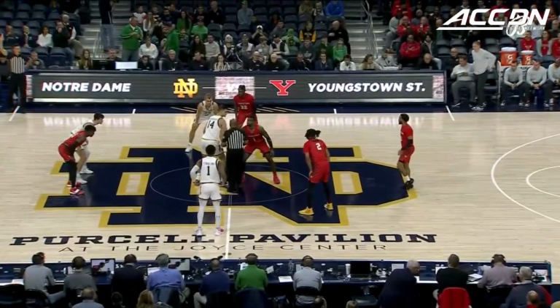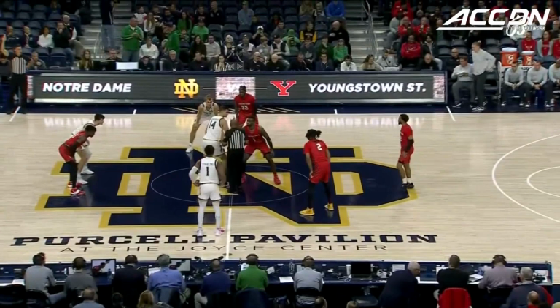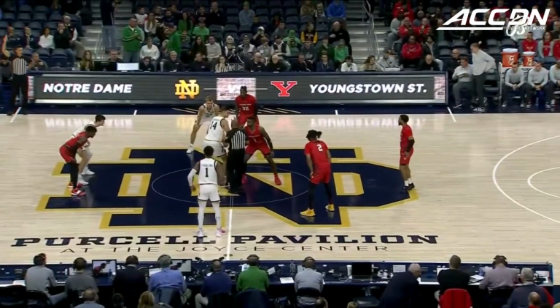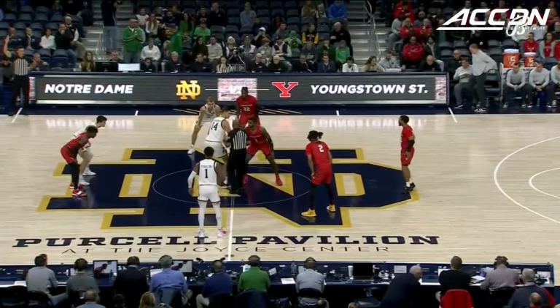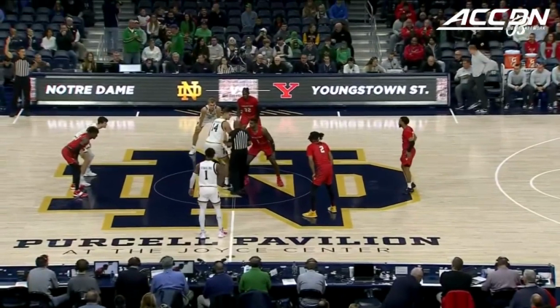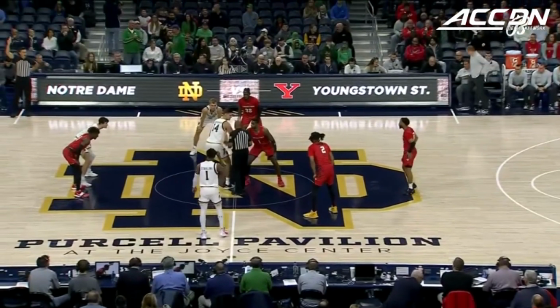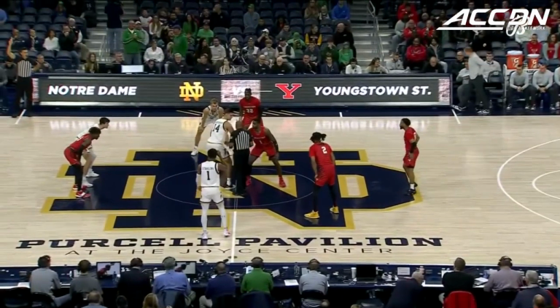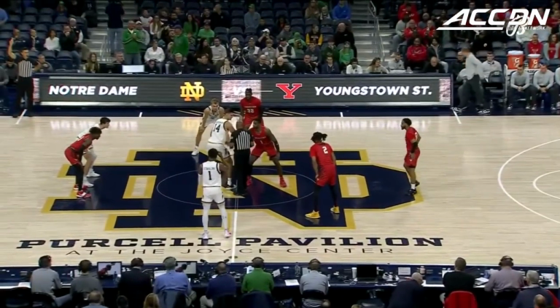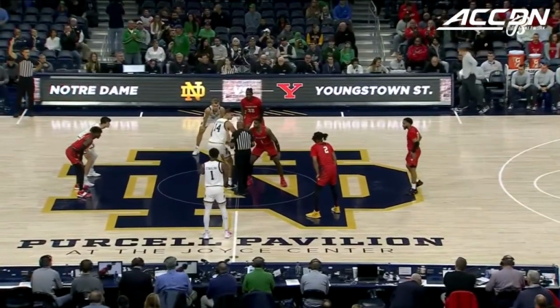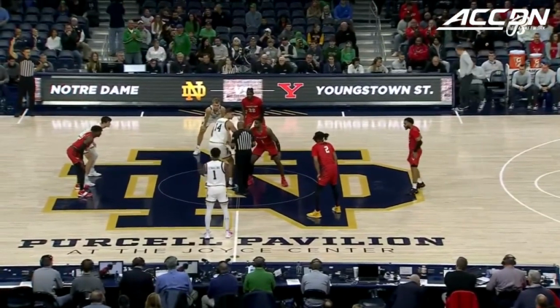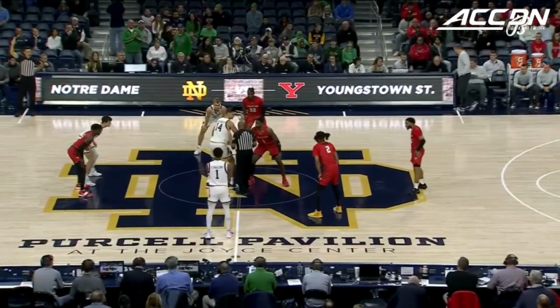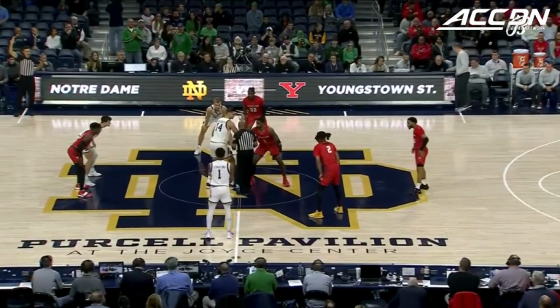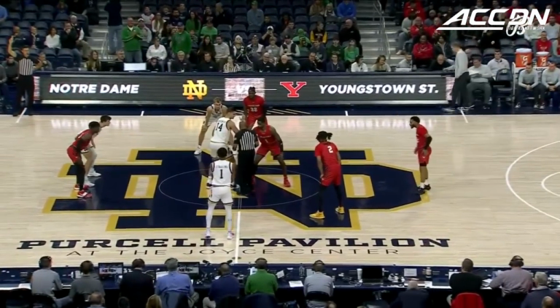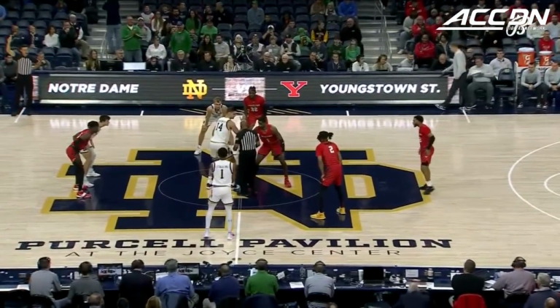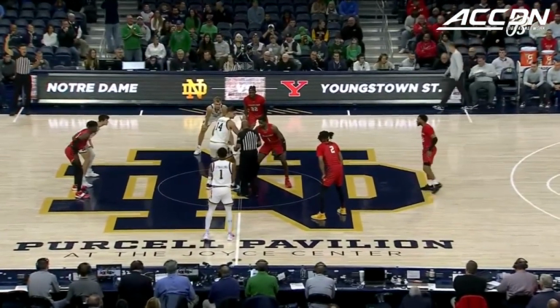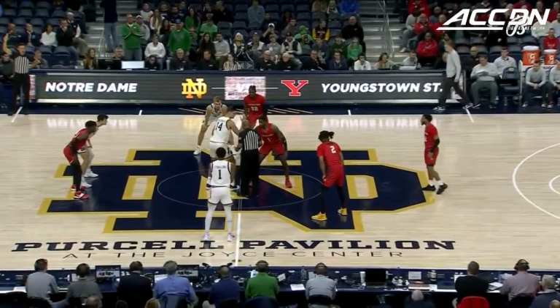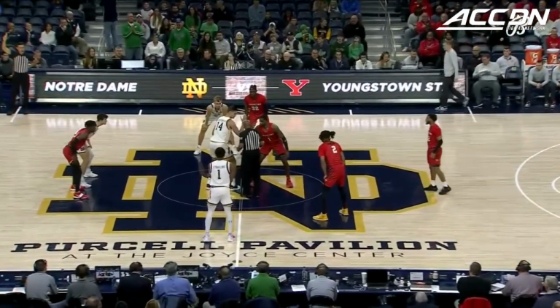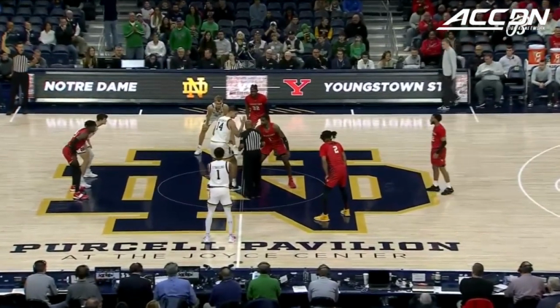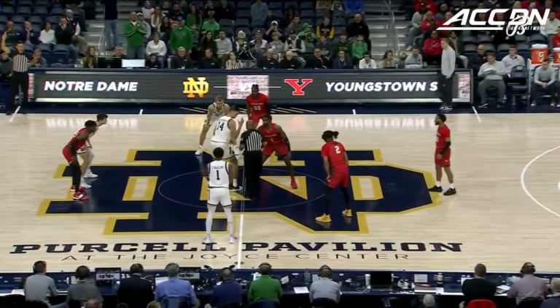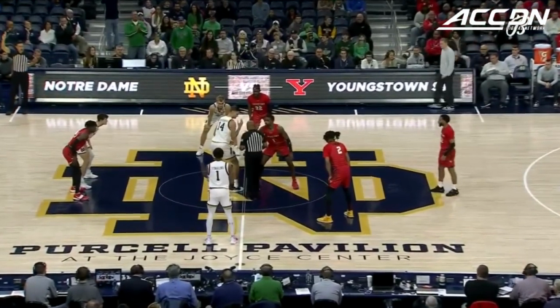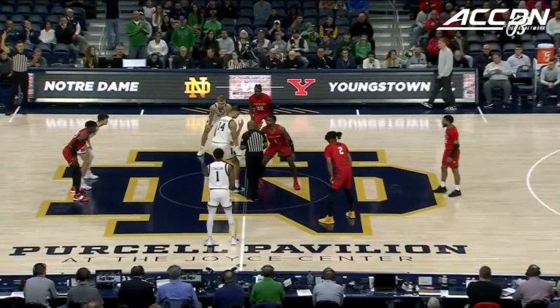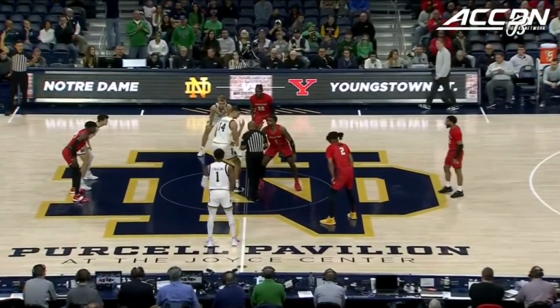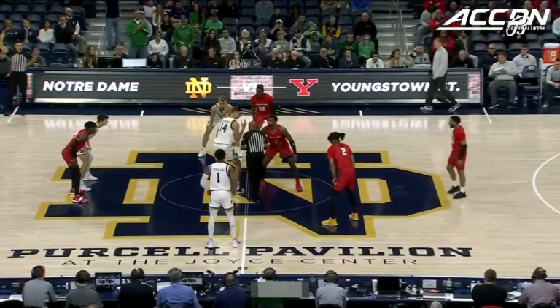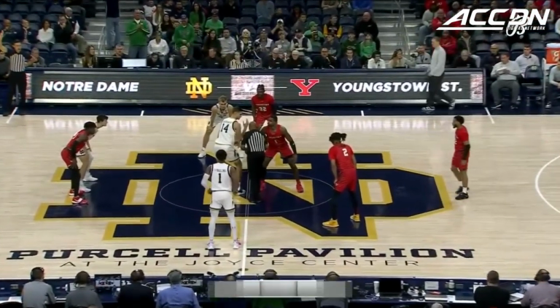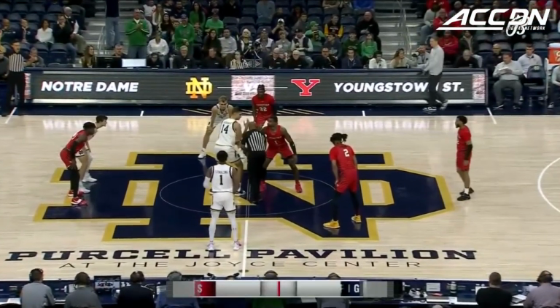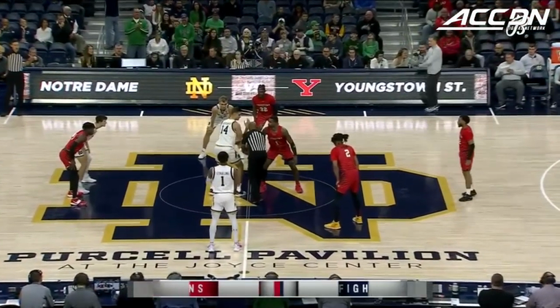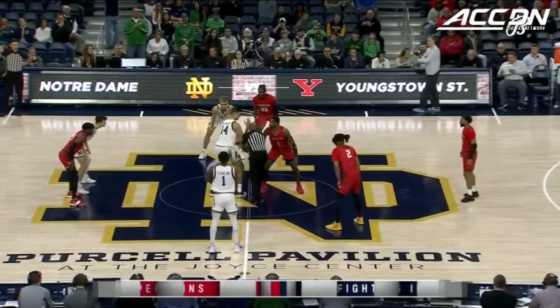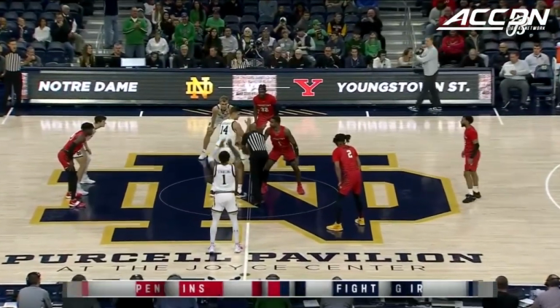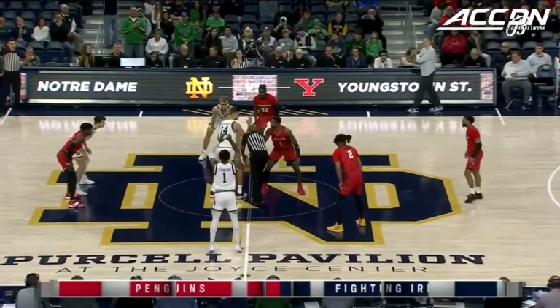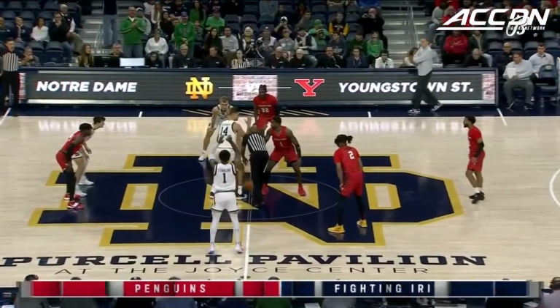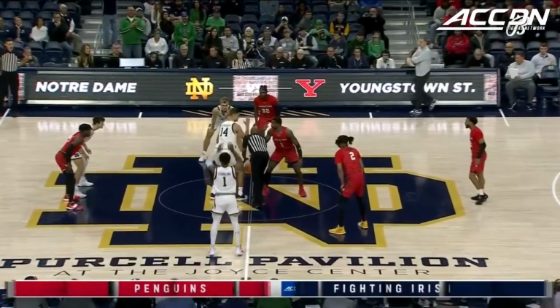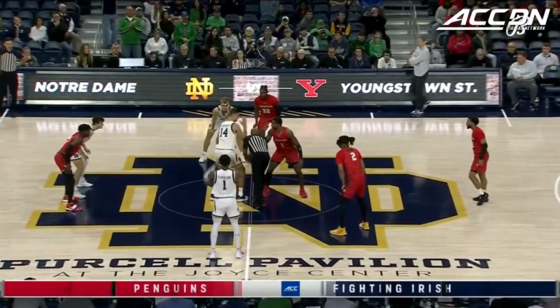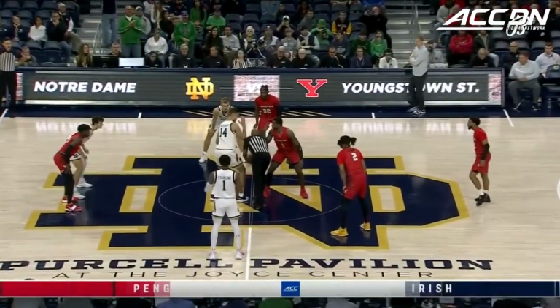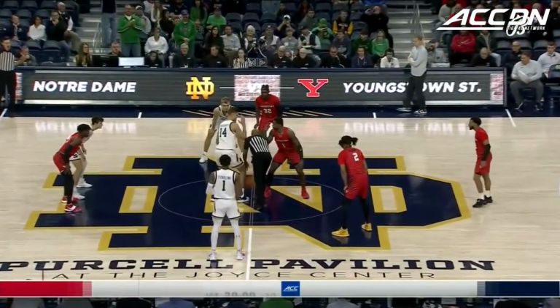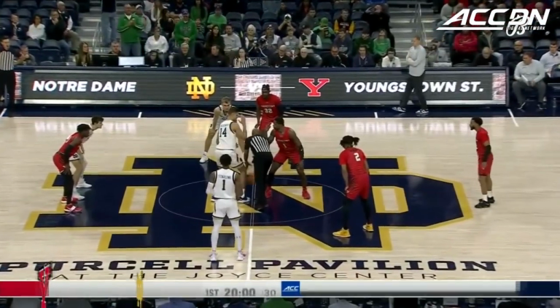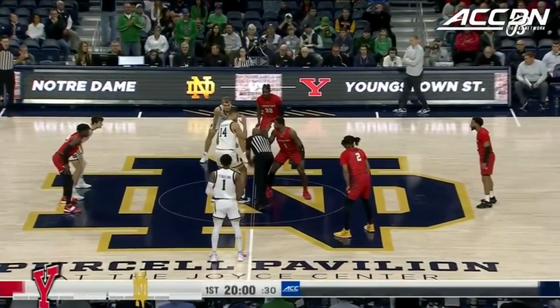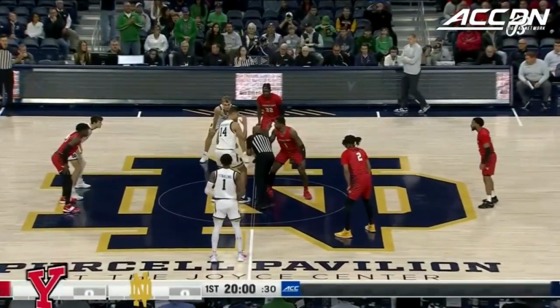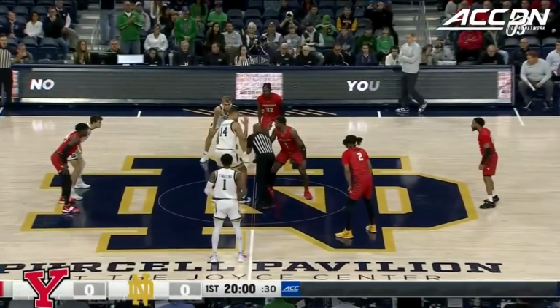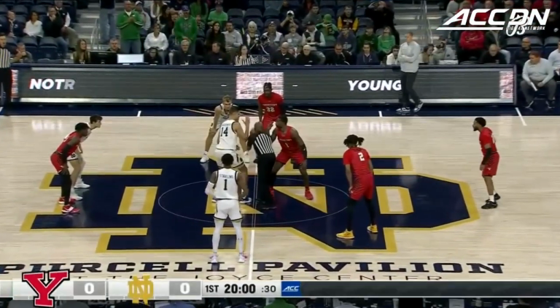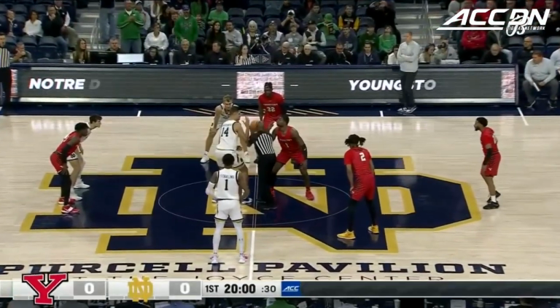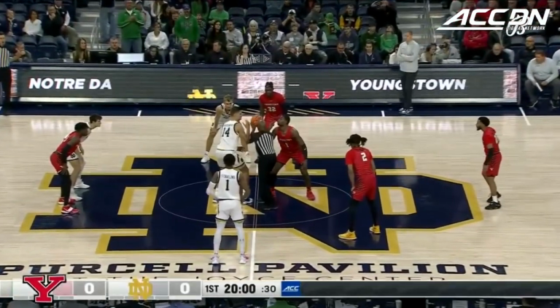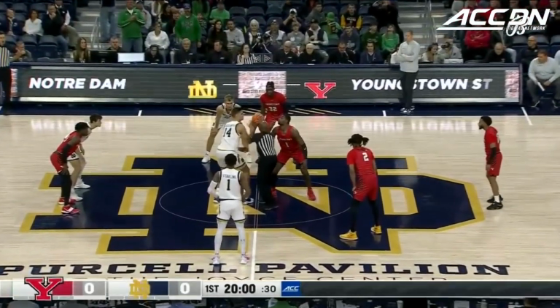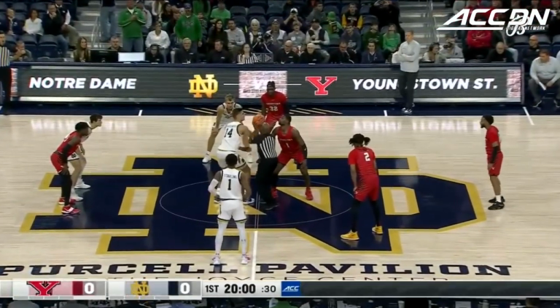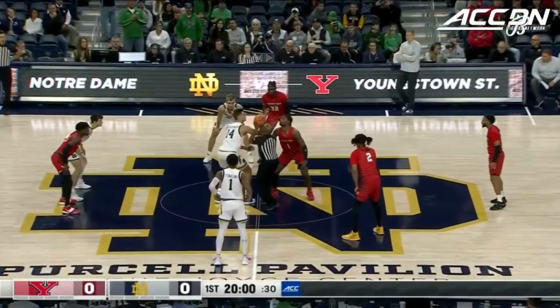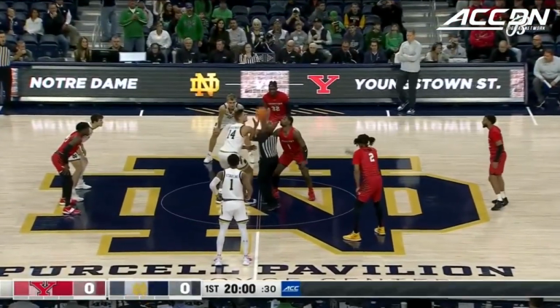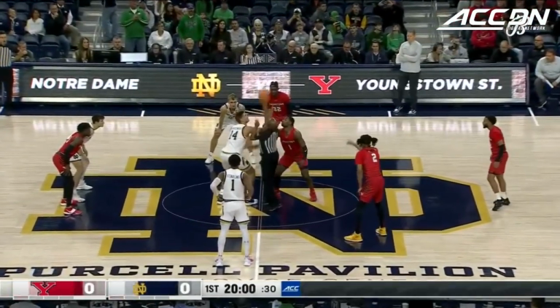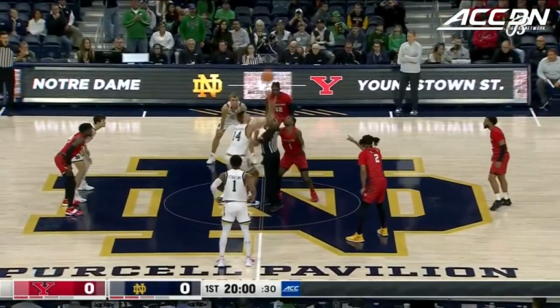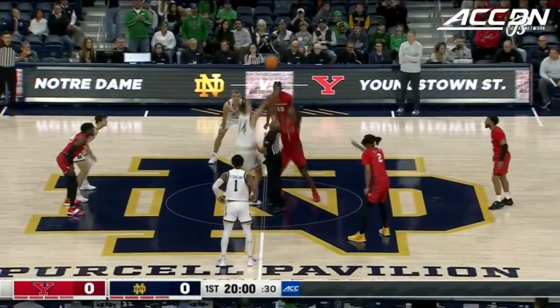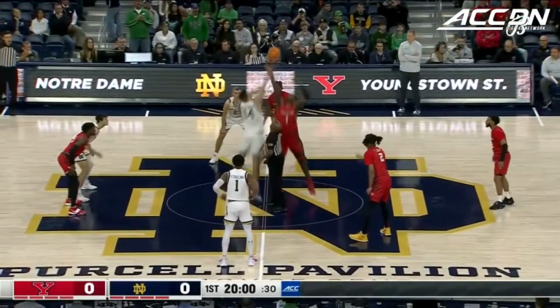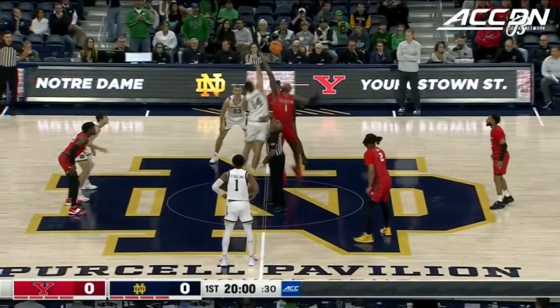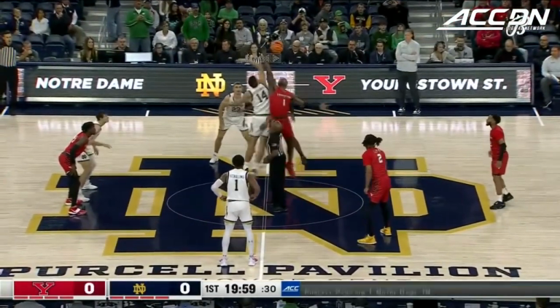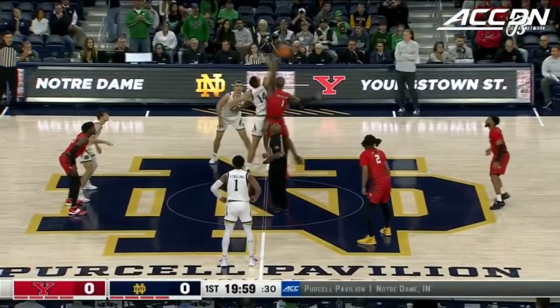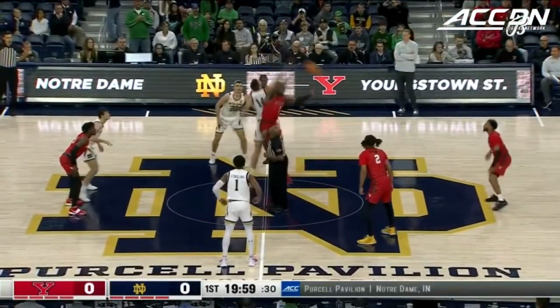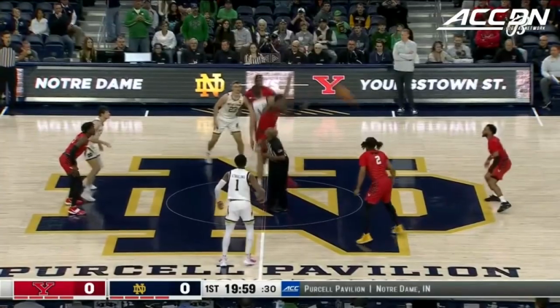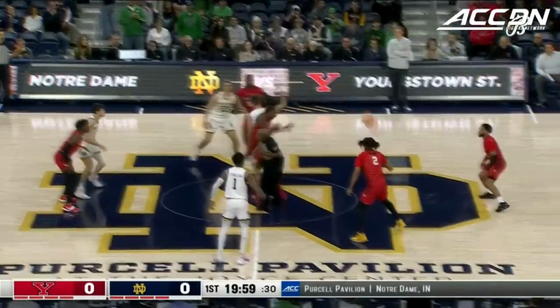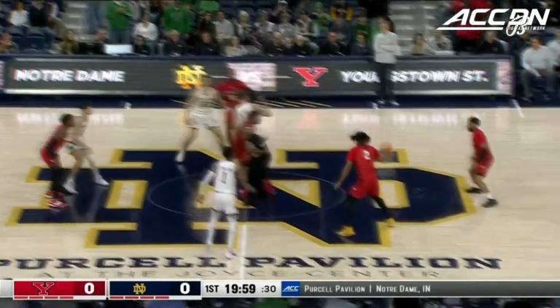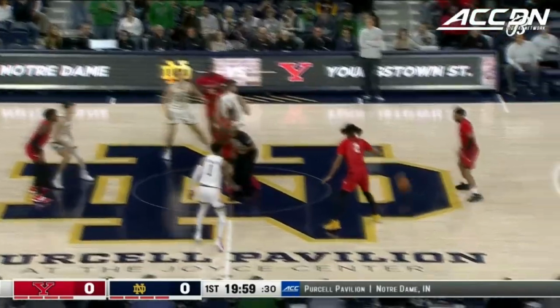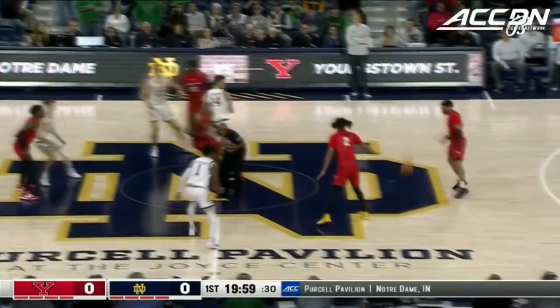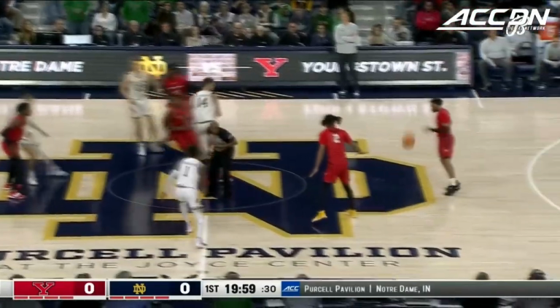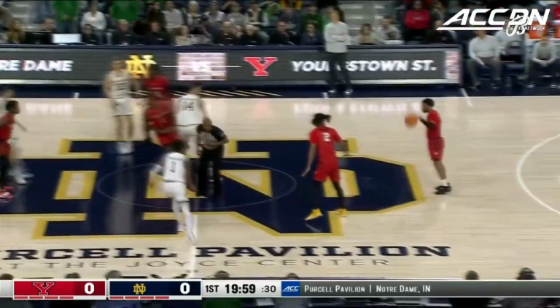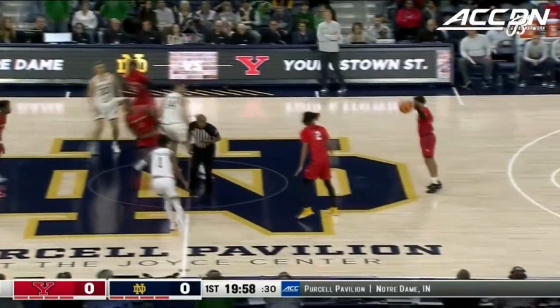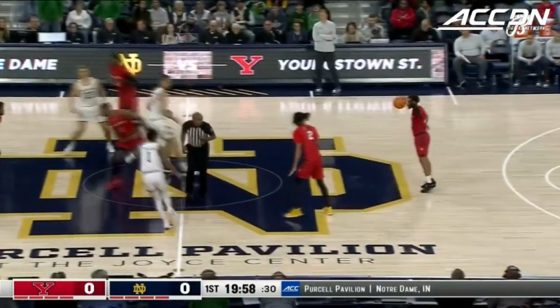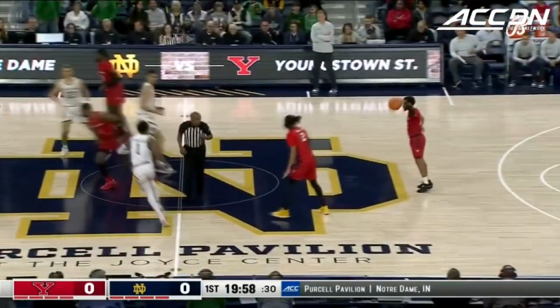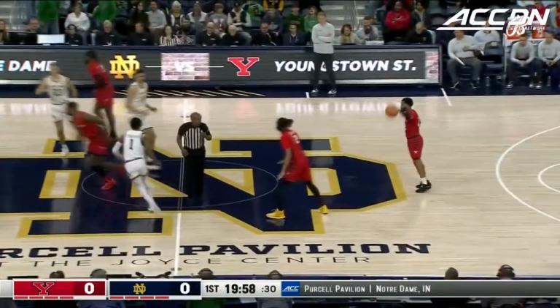A little bit in this game, he's dealing with some injuries, but Youngstown State, they'll go deep. They'll play 10-11 guys.